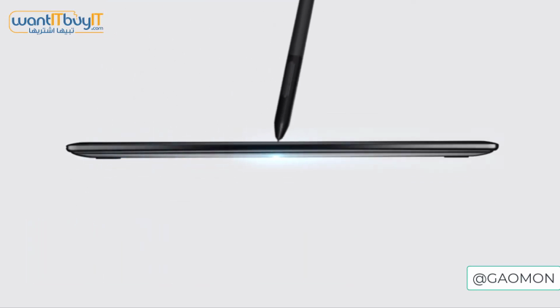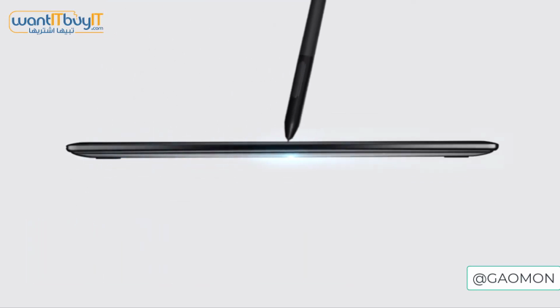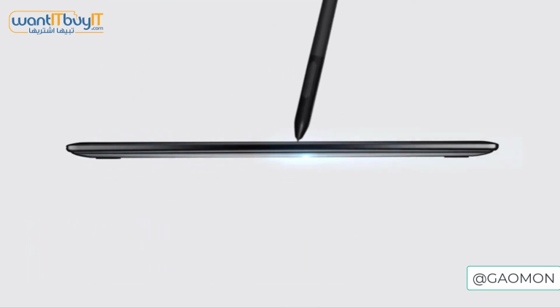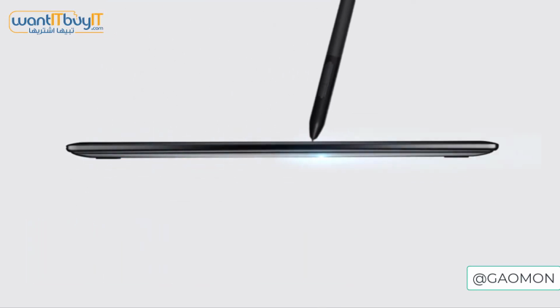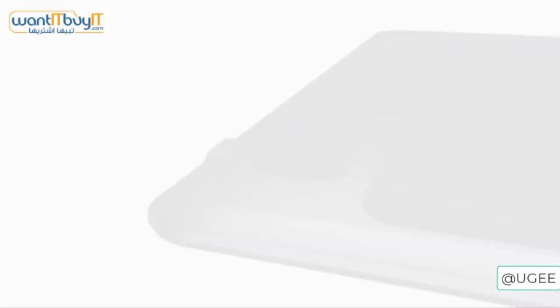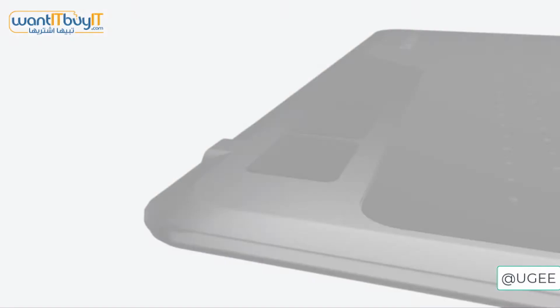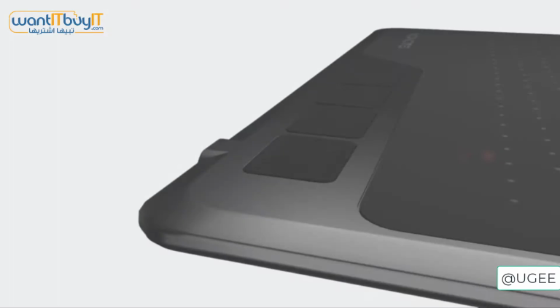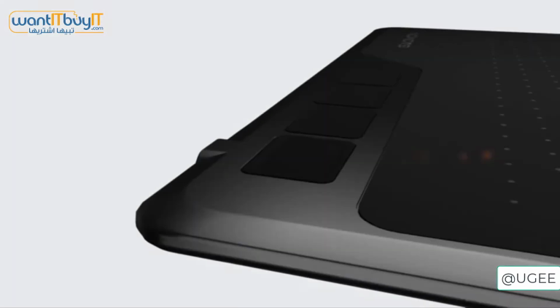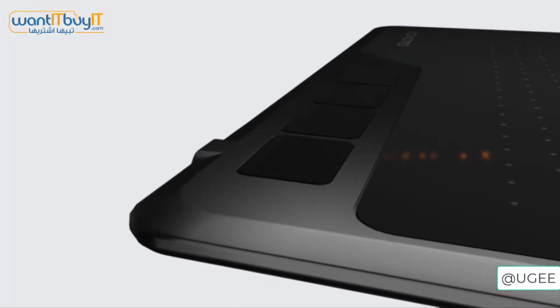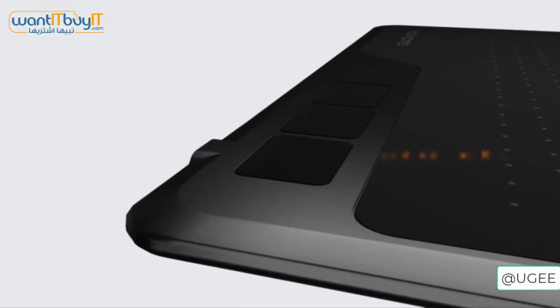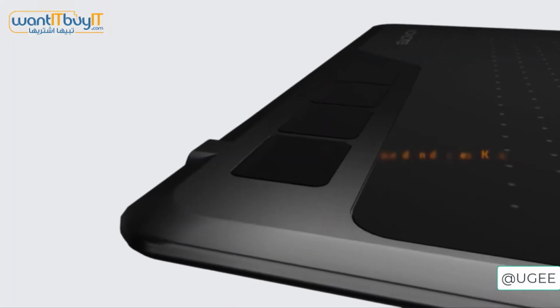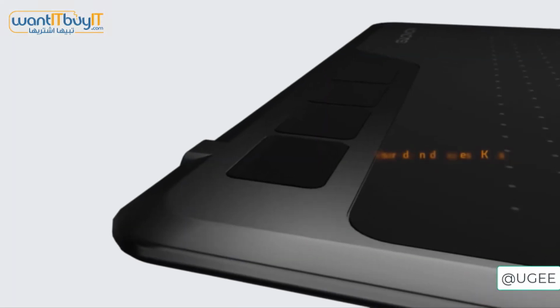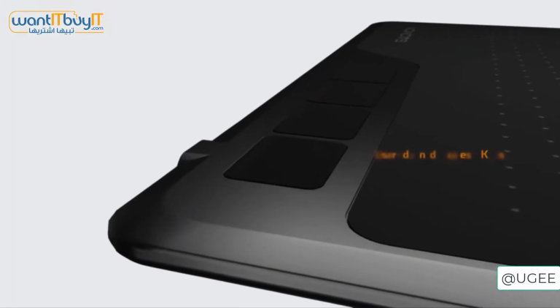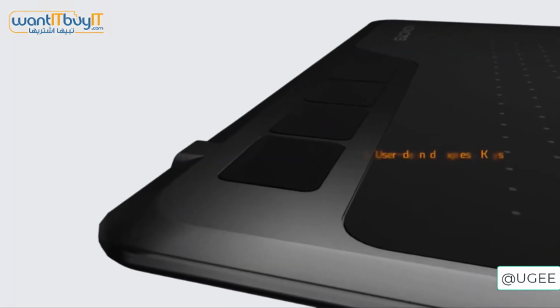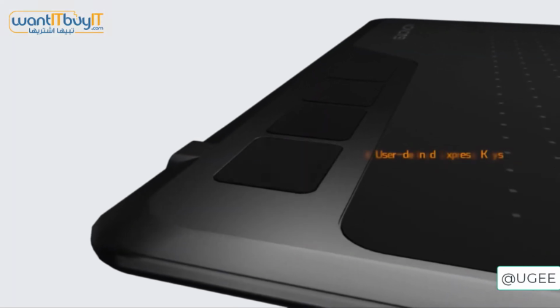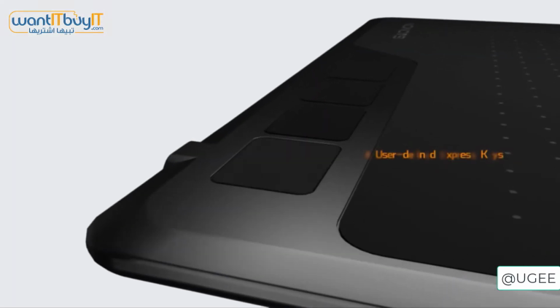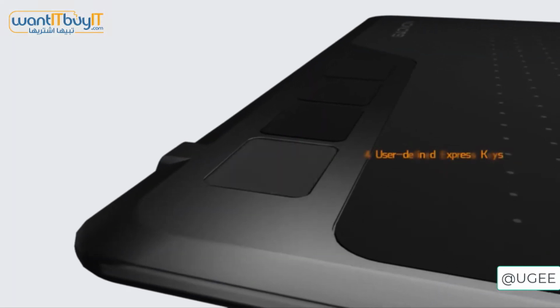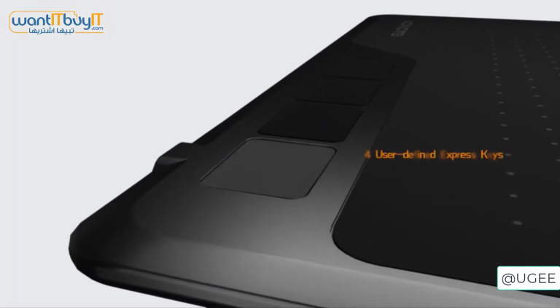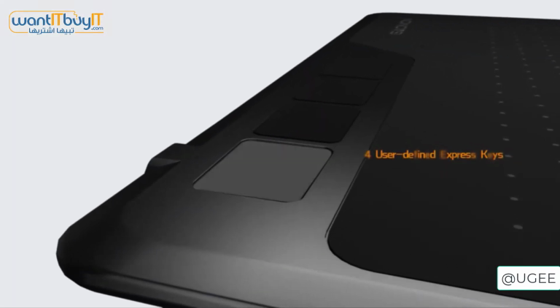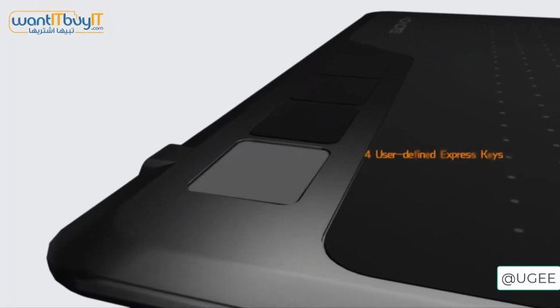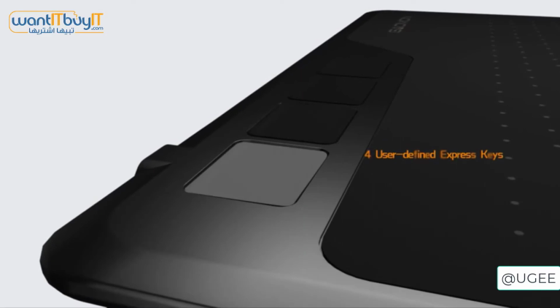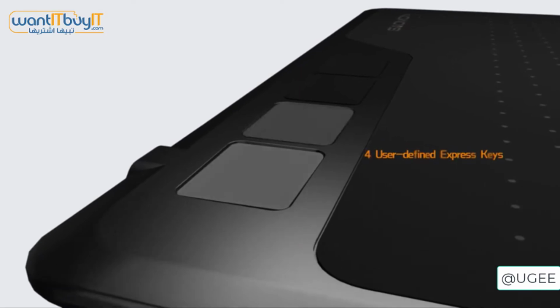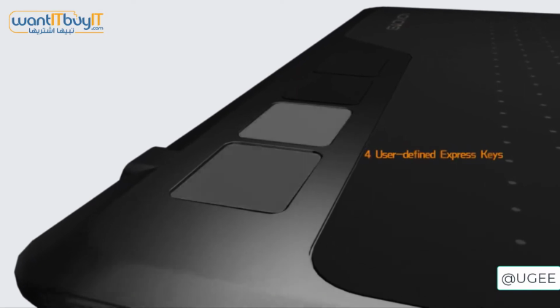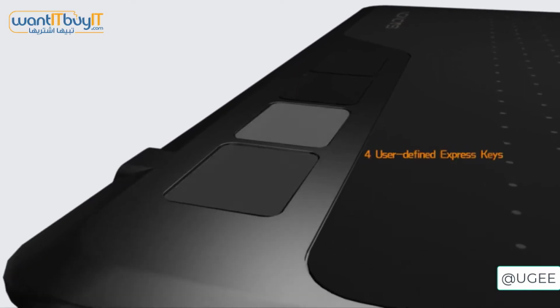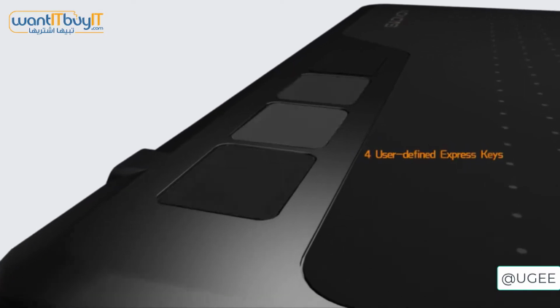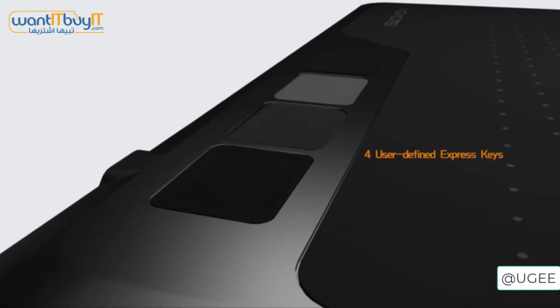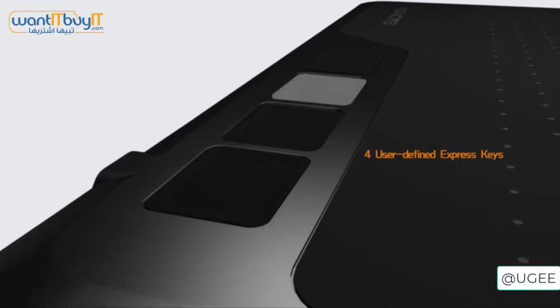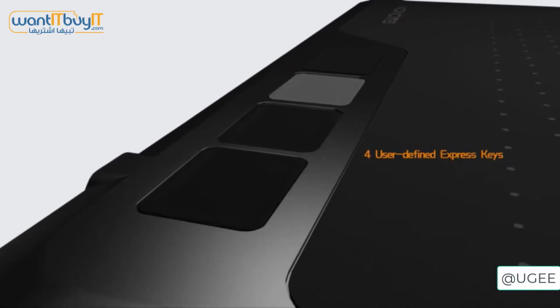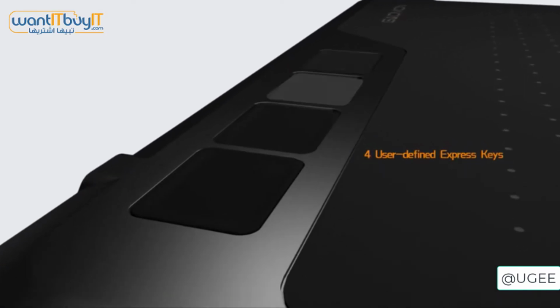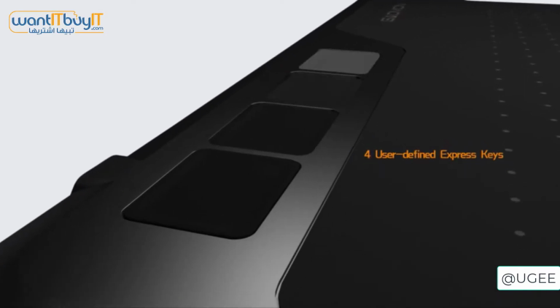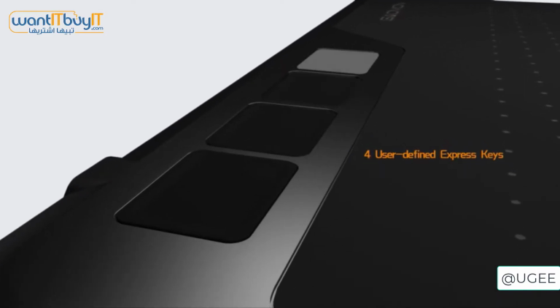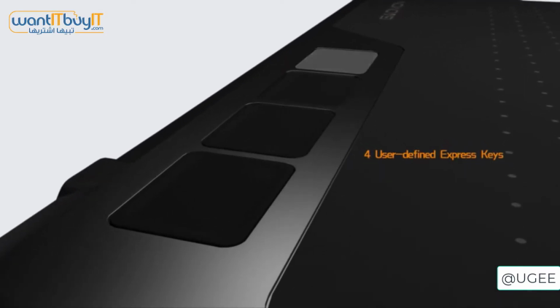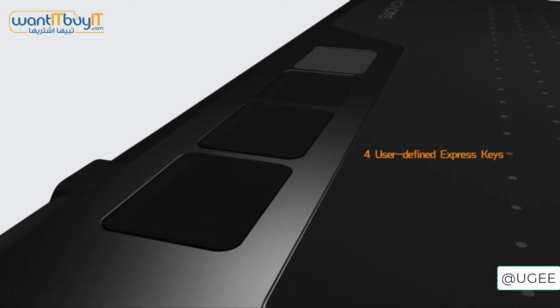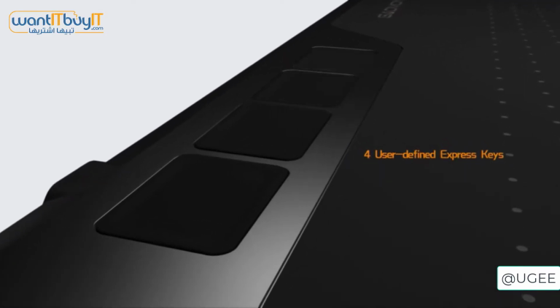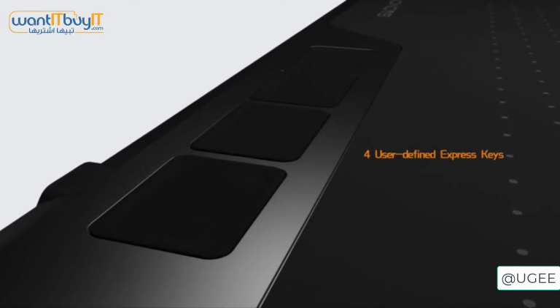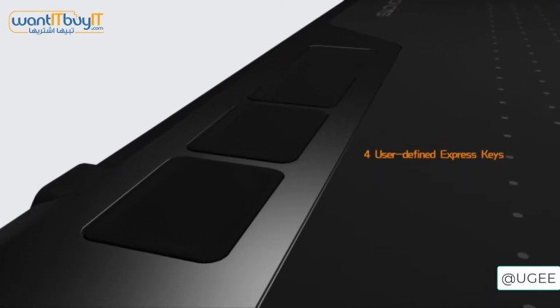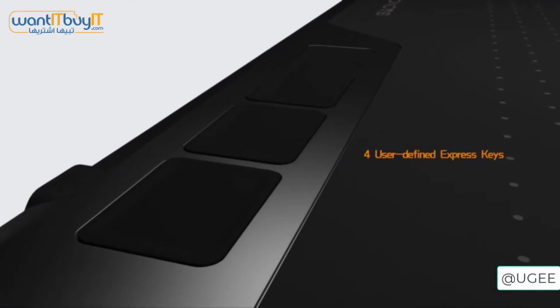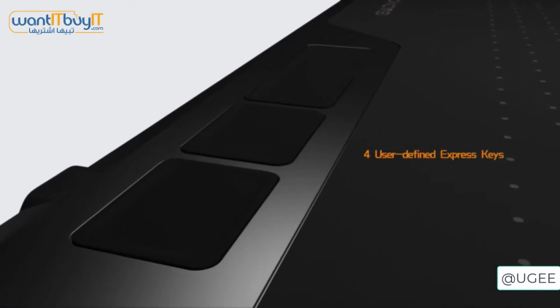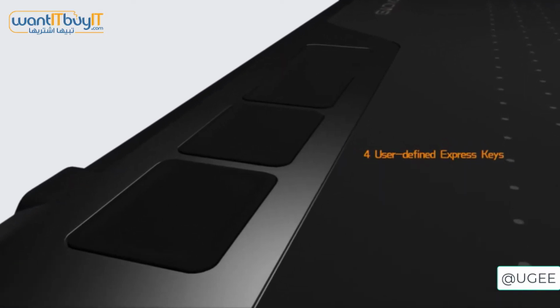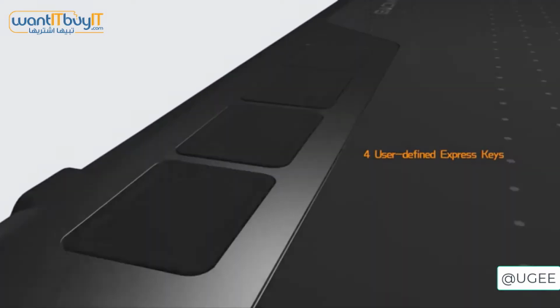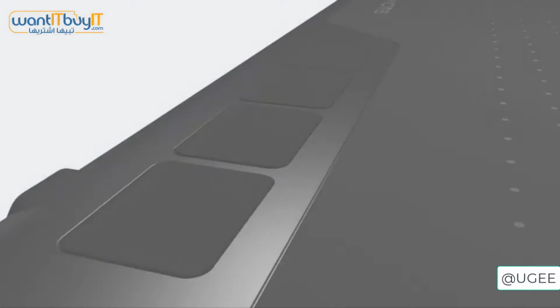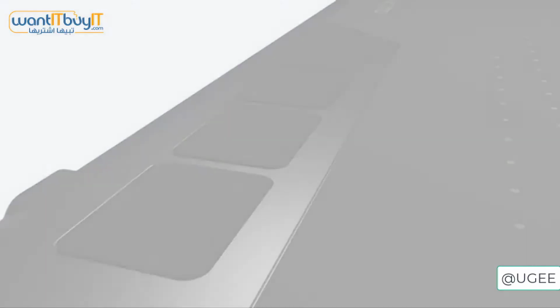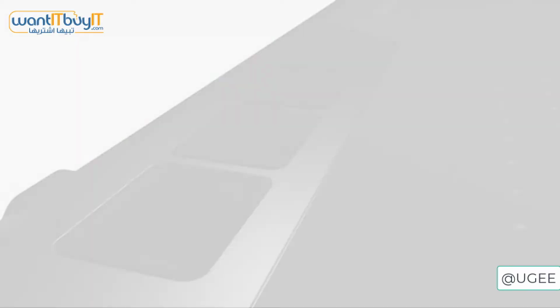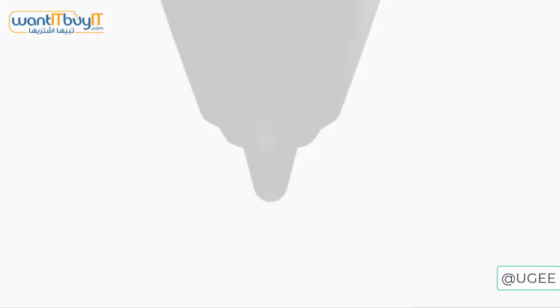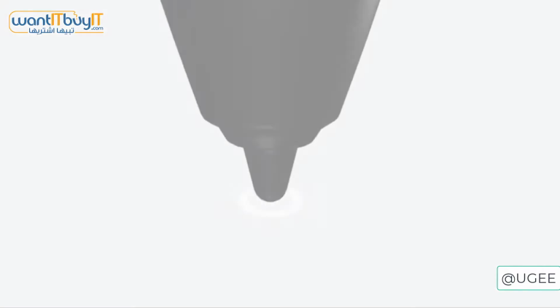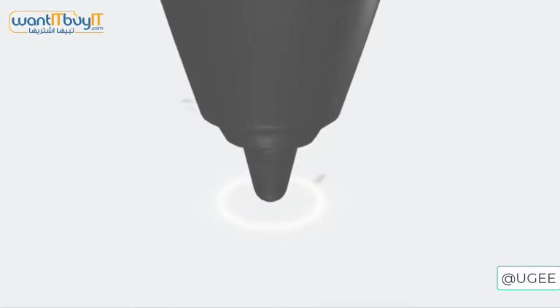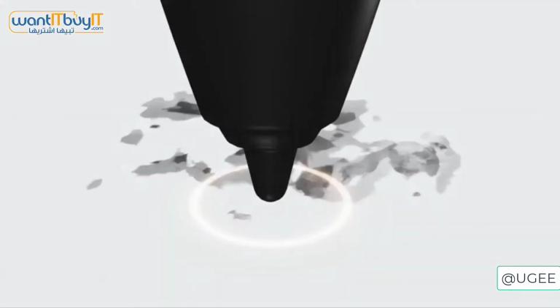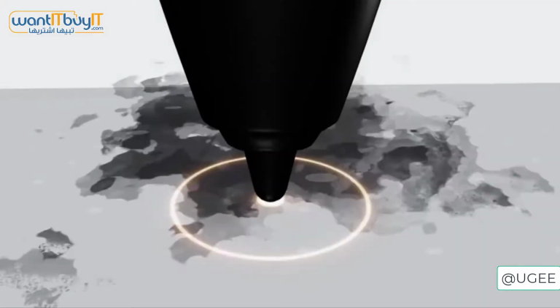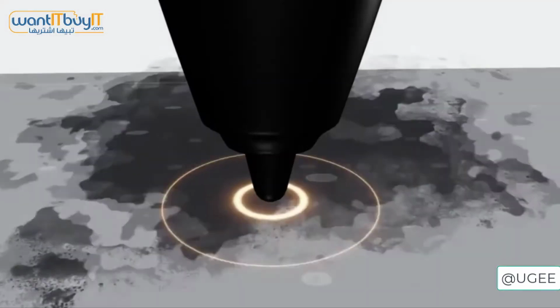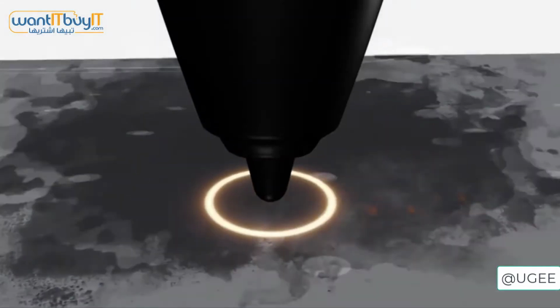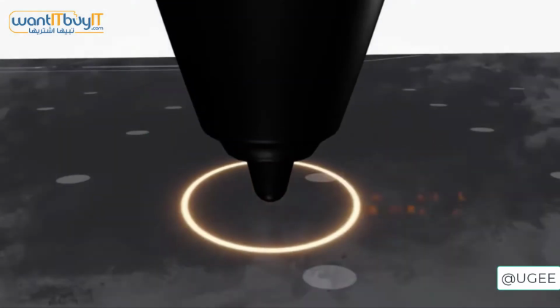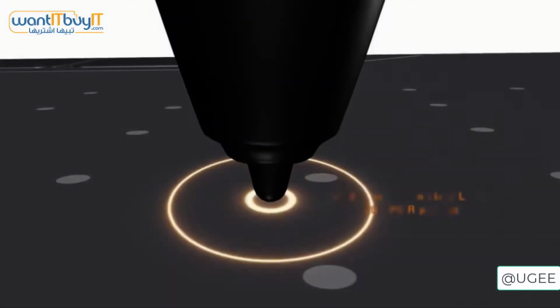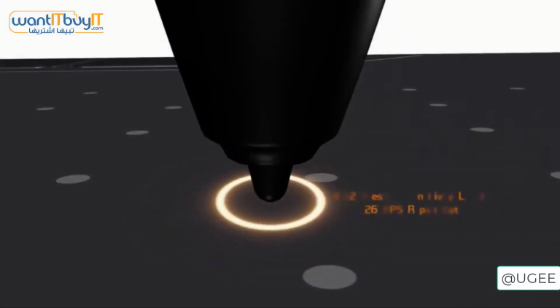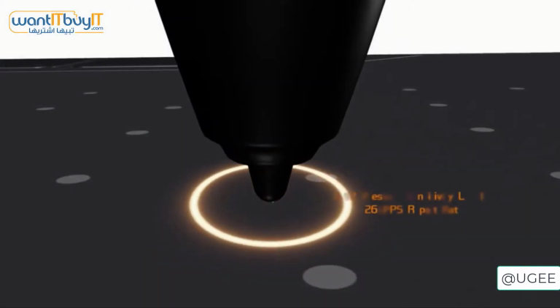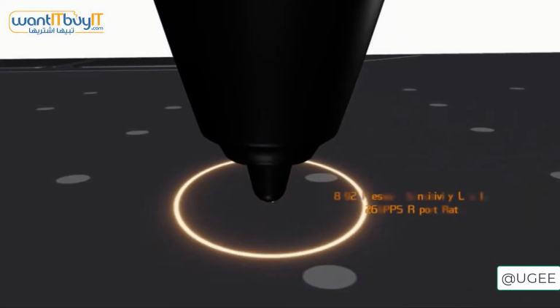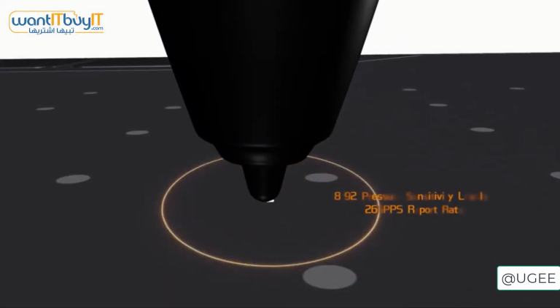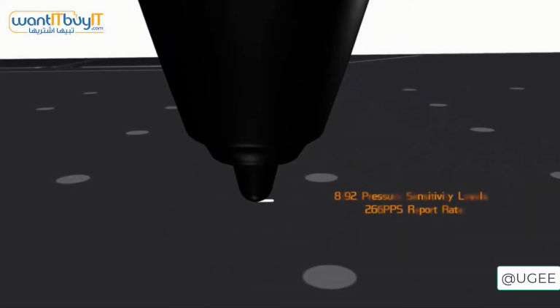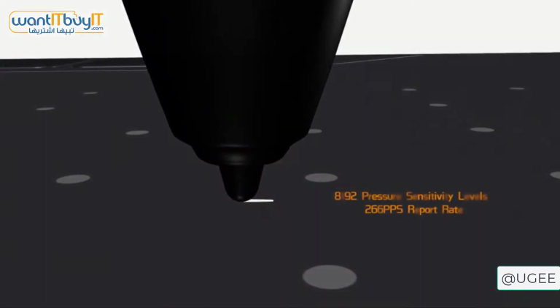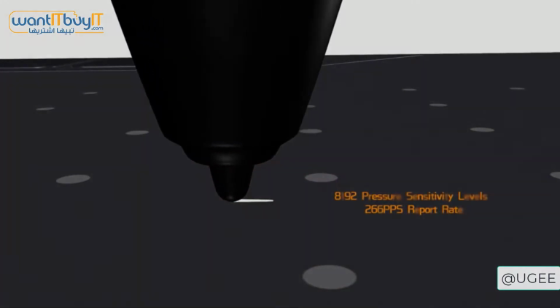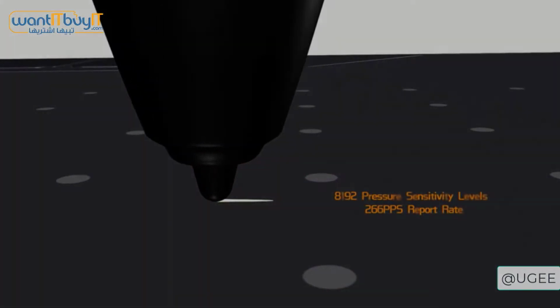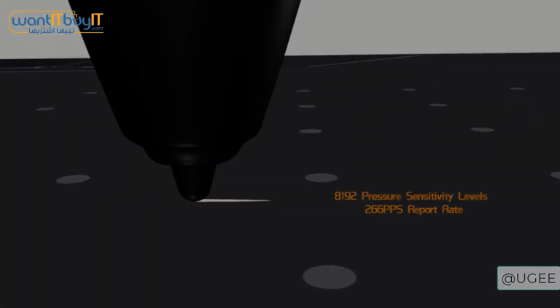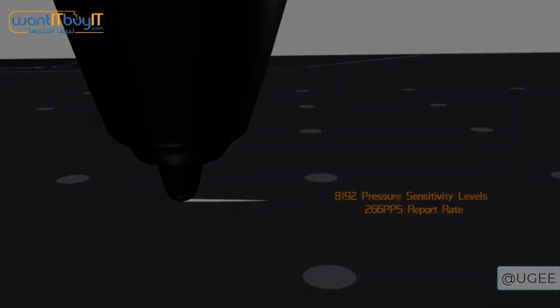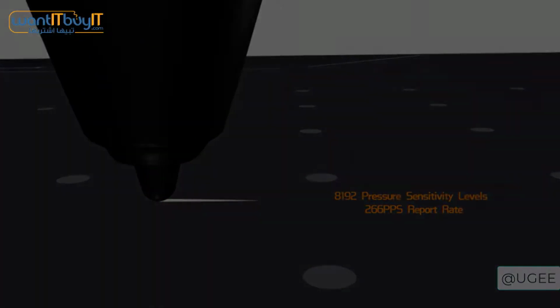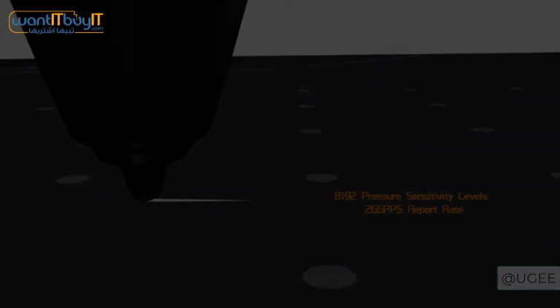You also get four different buttons on the top for extra options, and the drawing pad works on Windows PCs, Macs, Android phones and Android tablets.